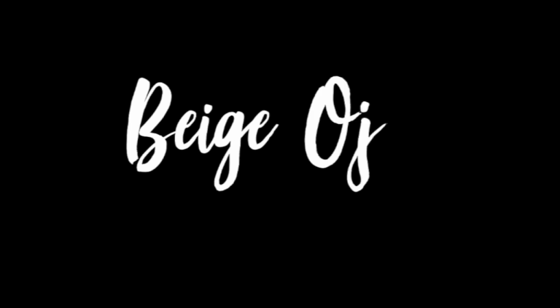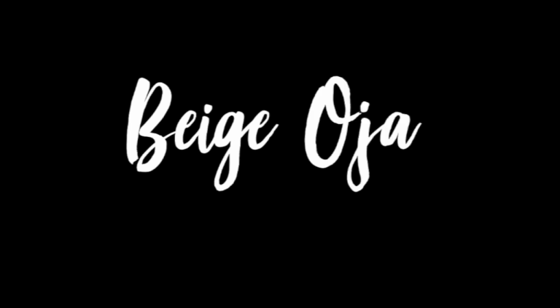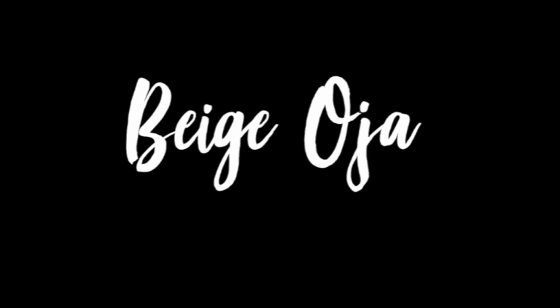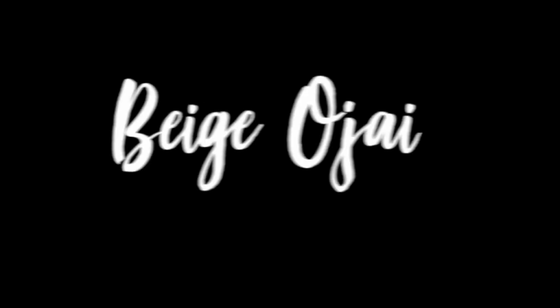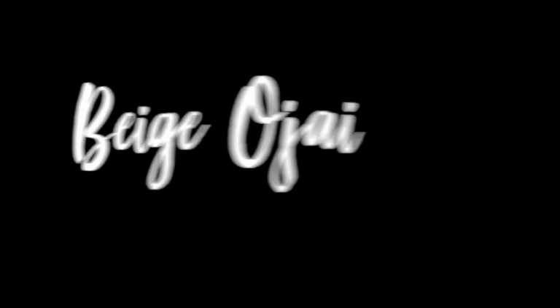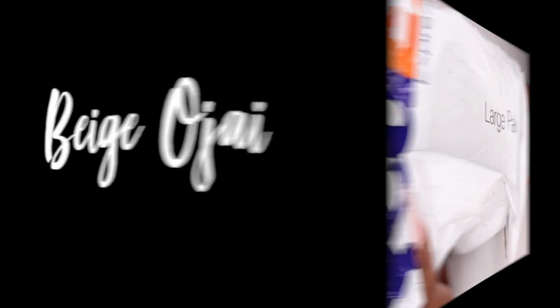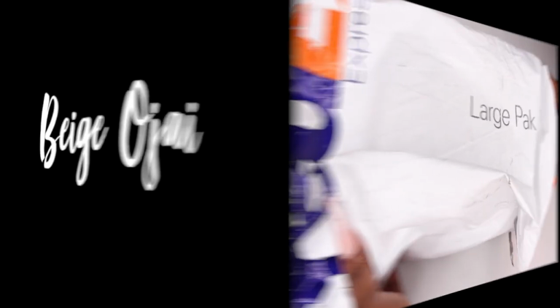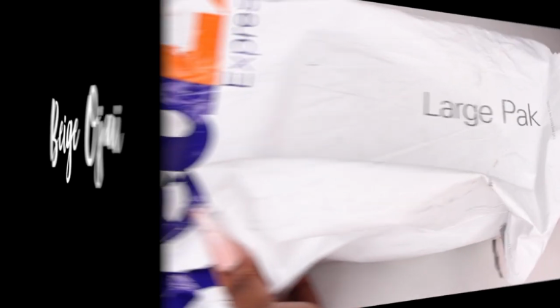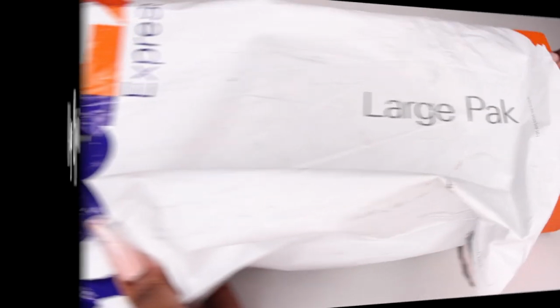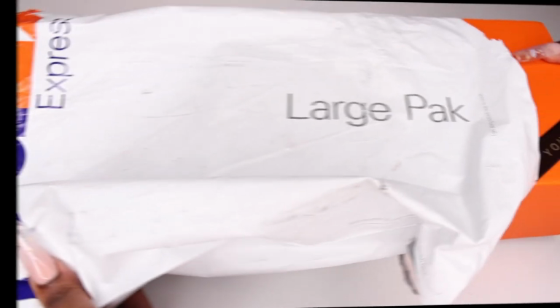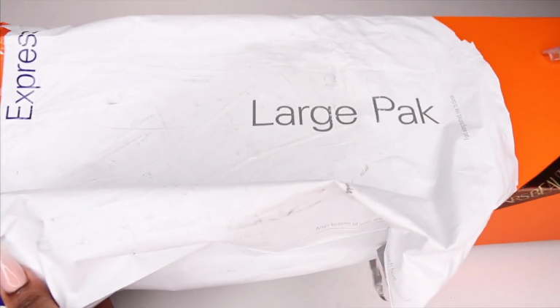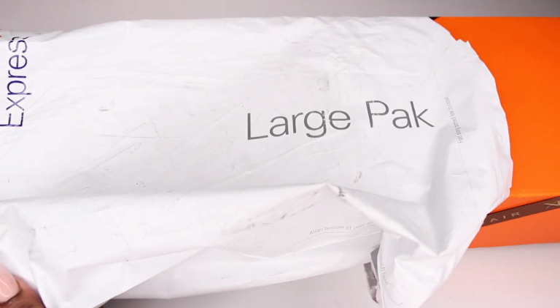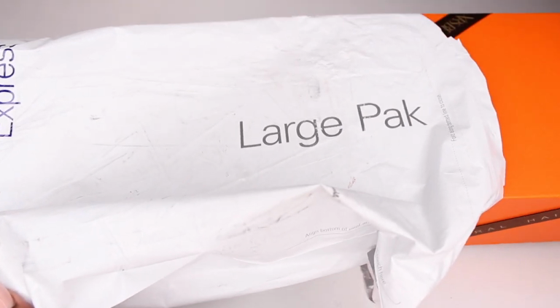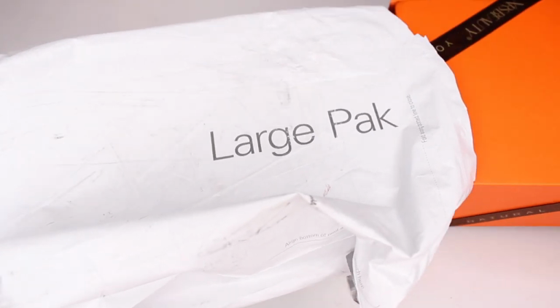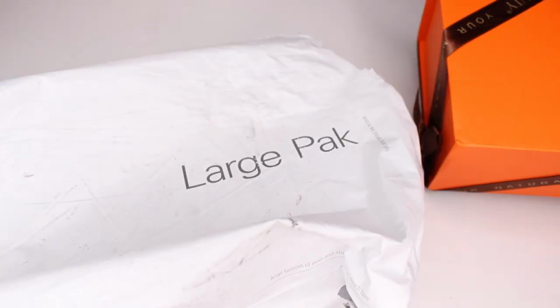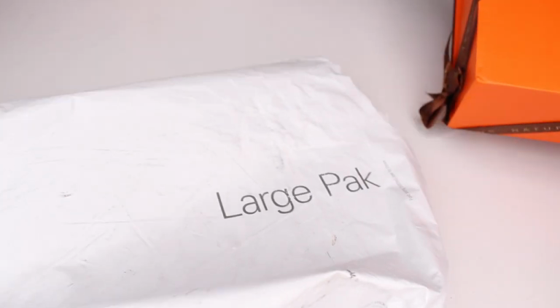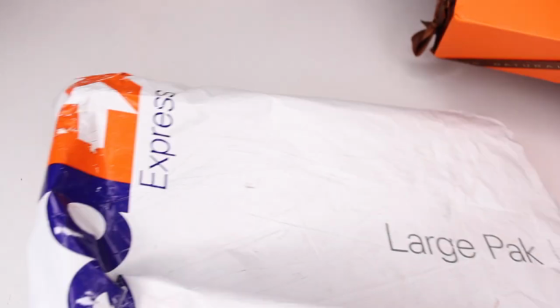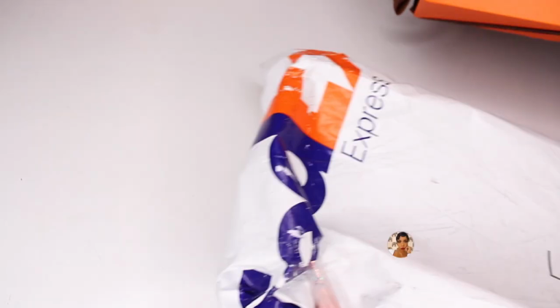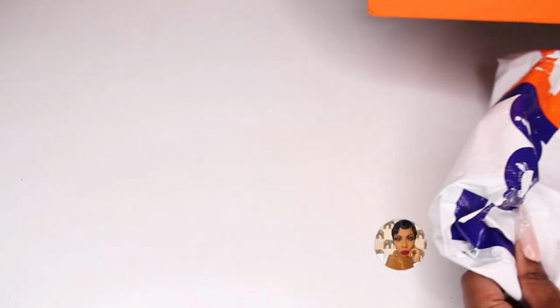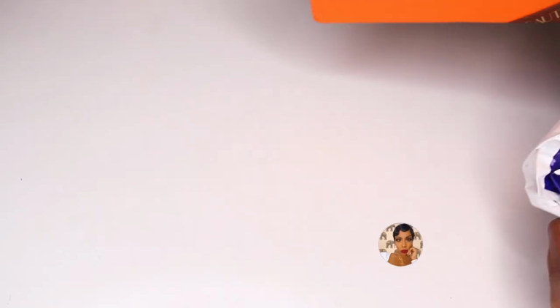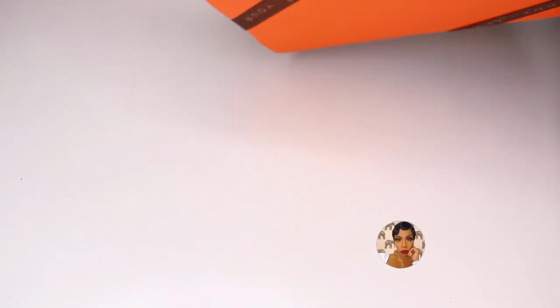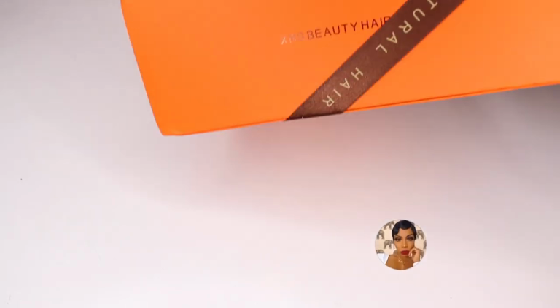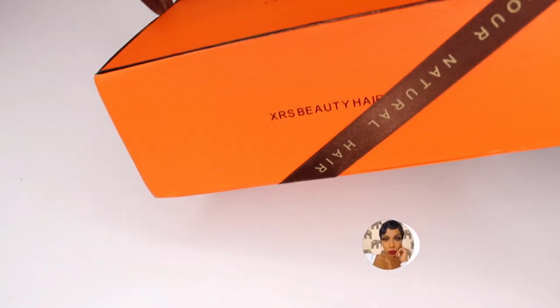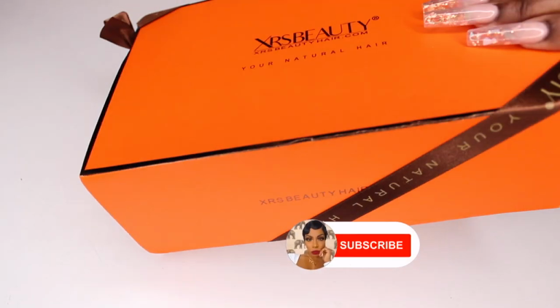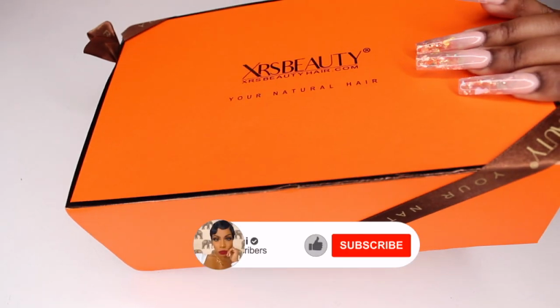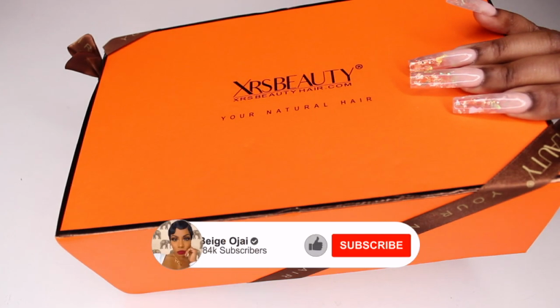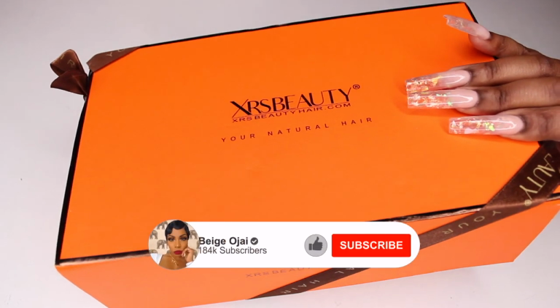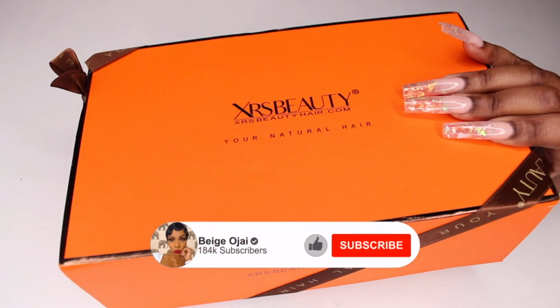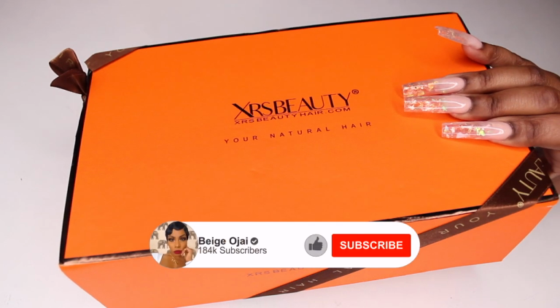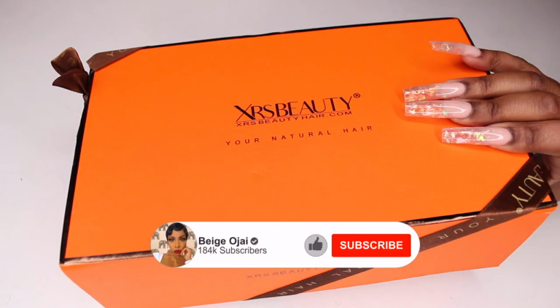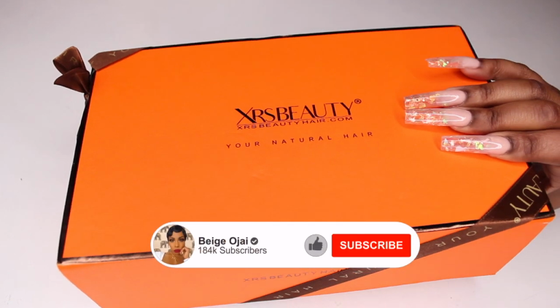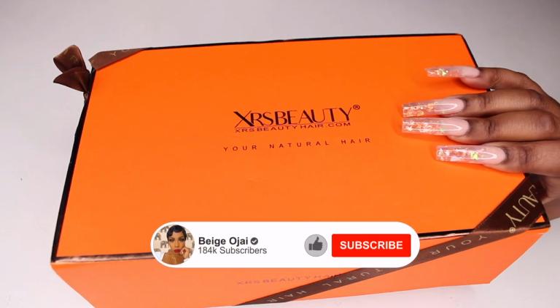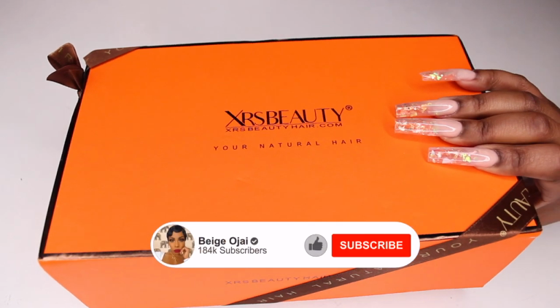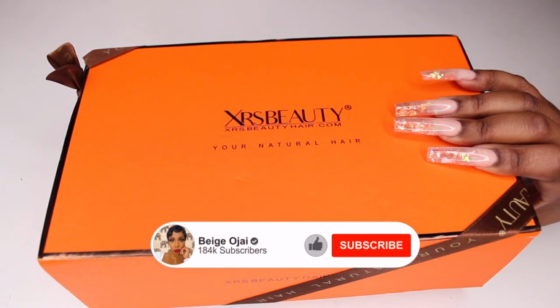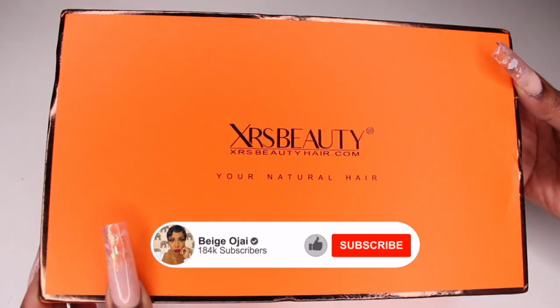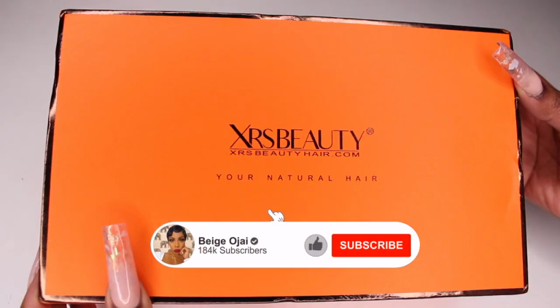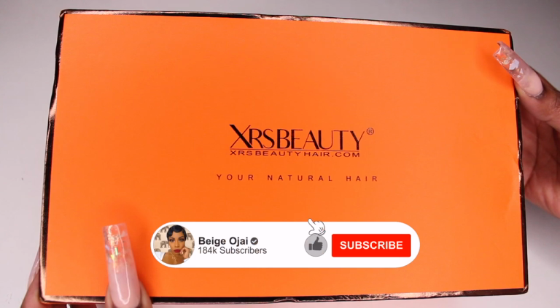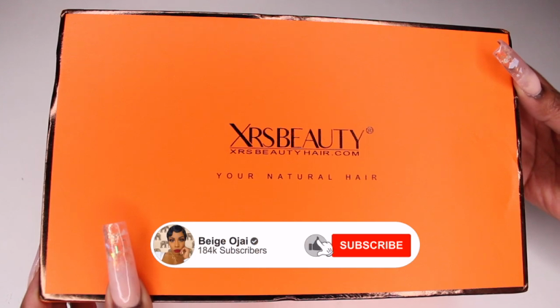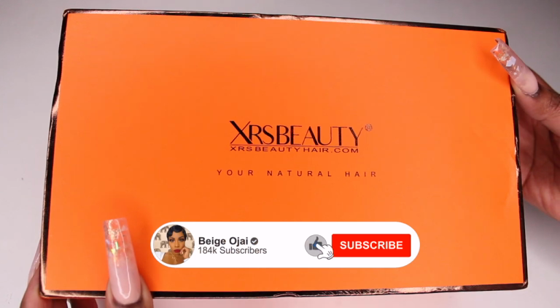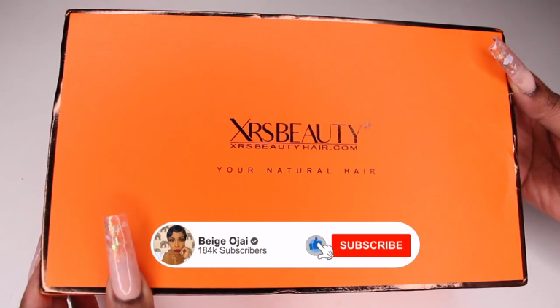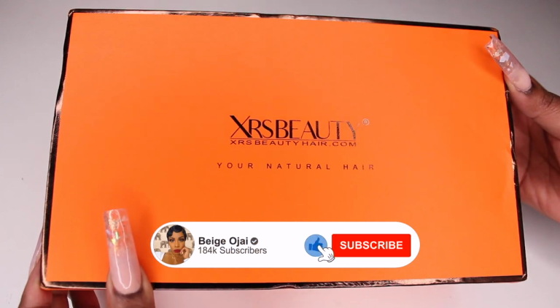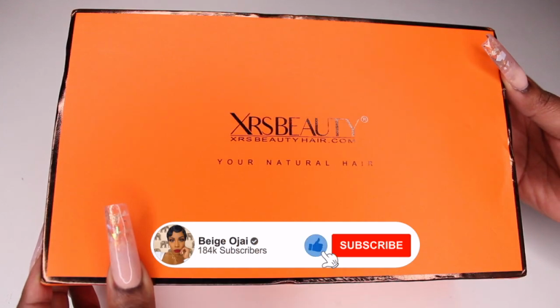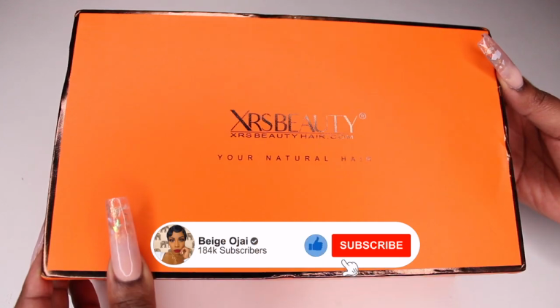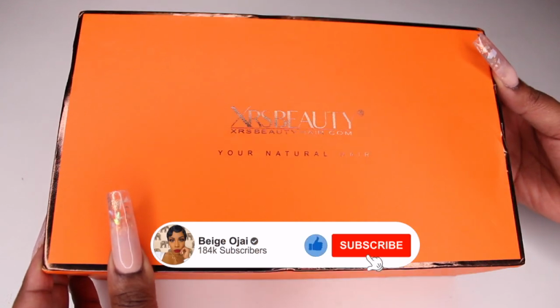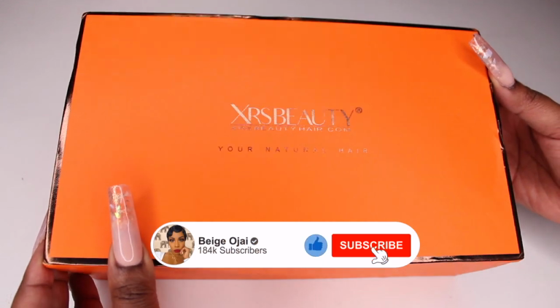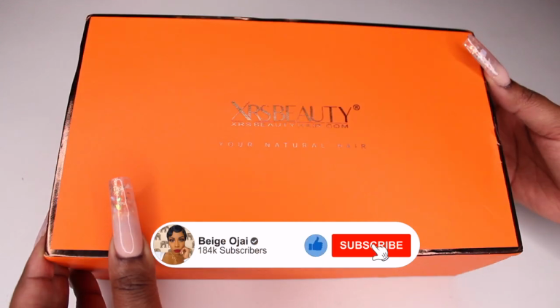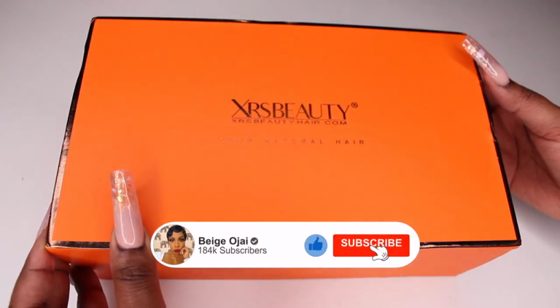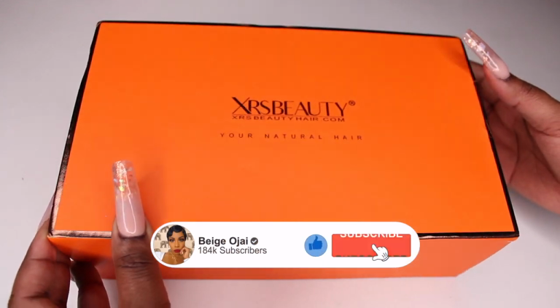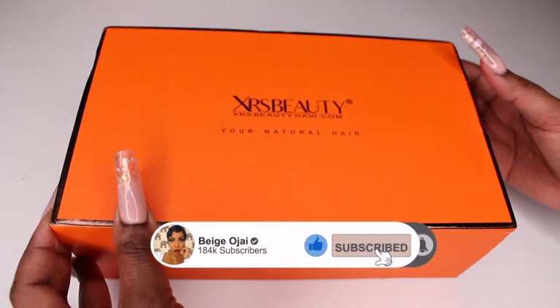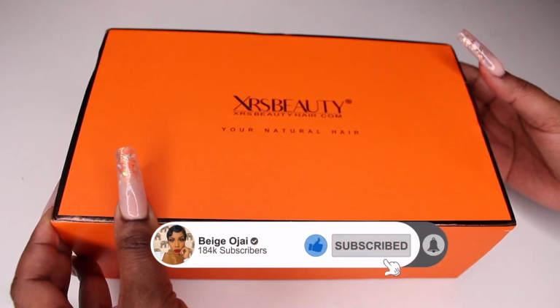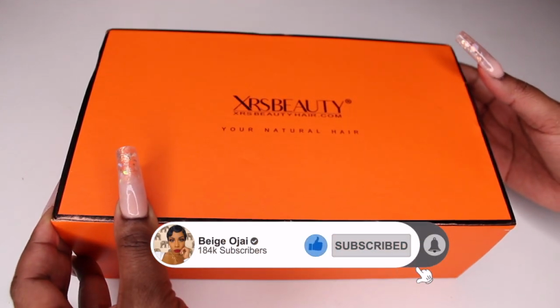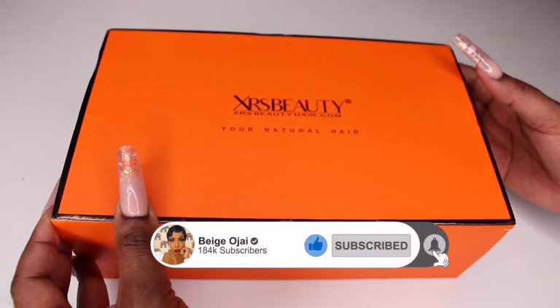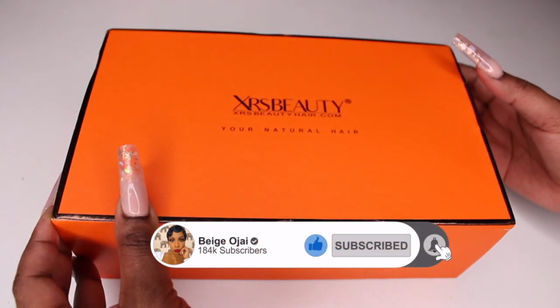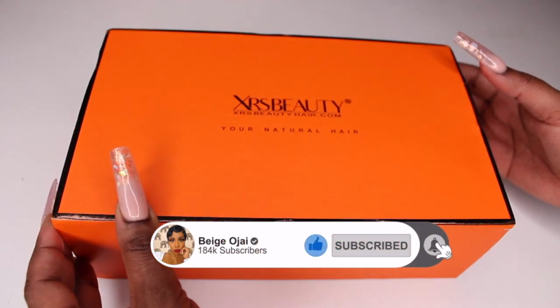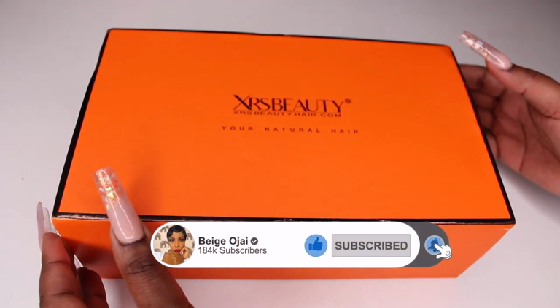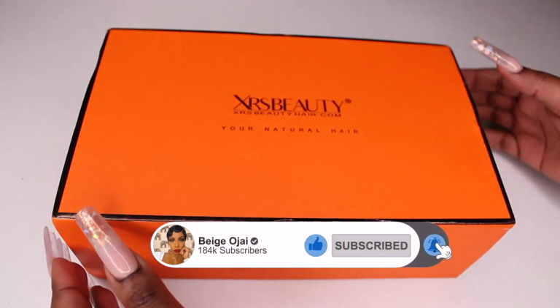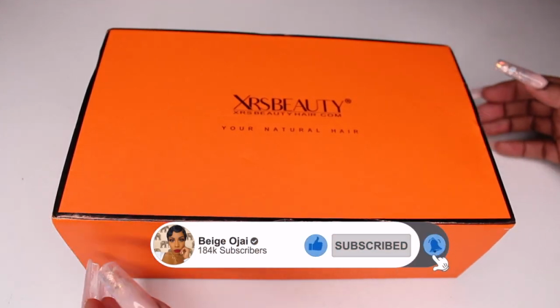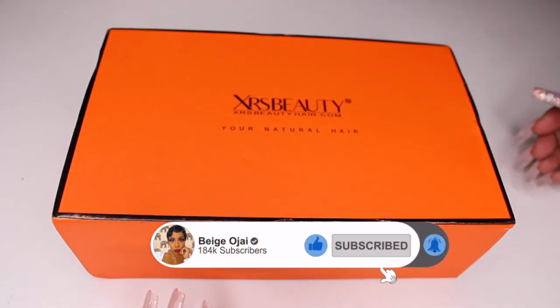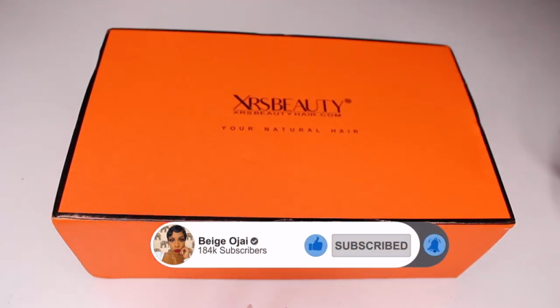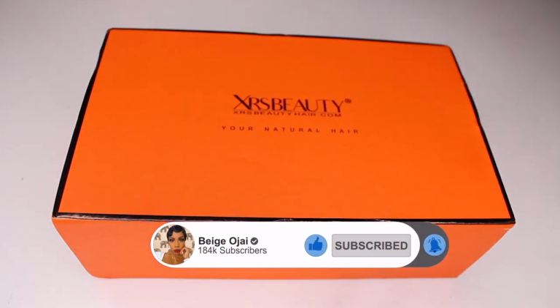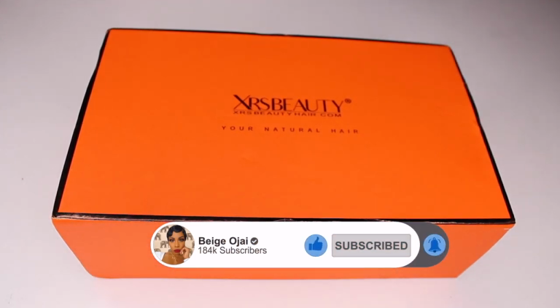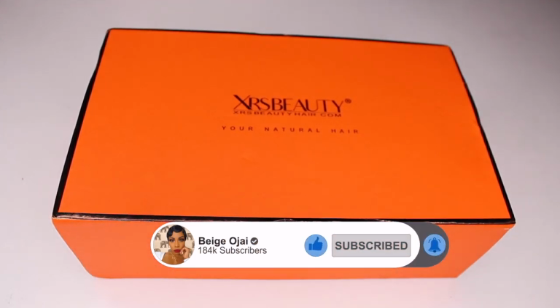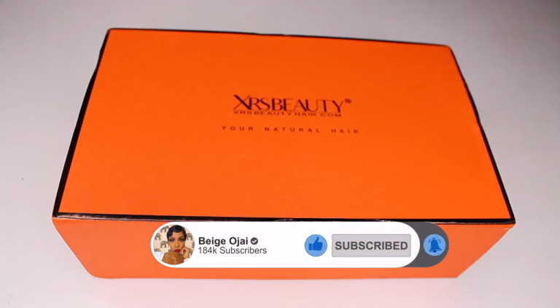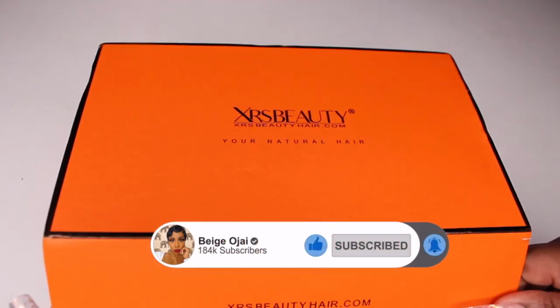Hey guys, welcome back to my channel. My name is Beige. If you are new here, welcome. Today's video is going to be a tutorial on this wig that was sent to me from Chris Beauty.